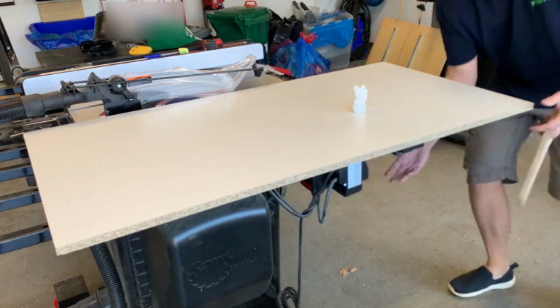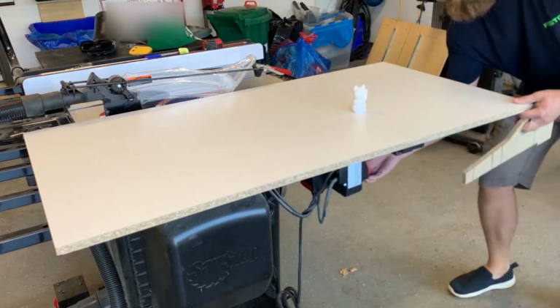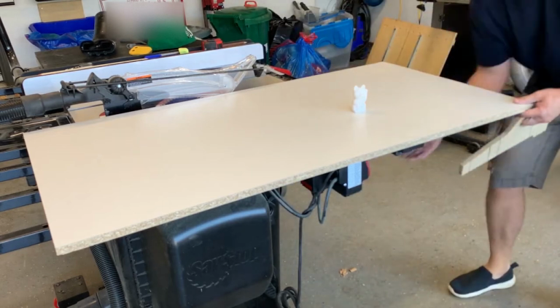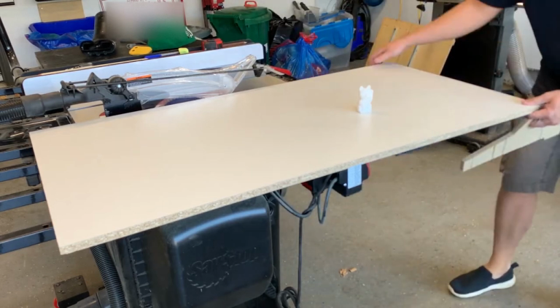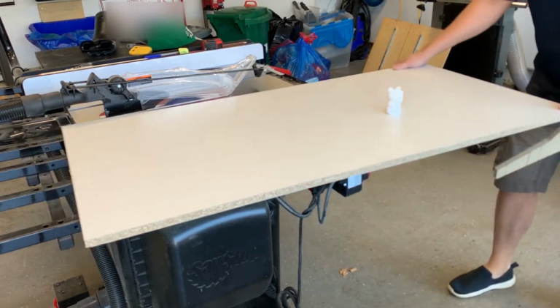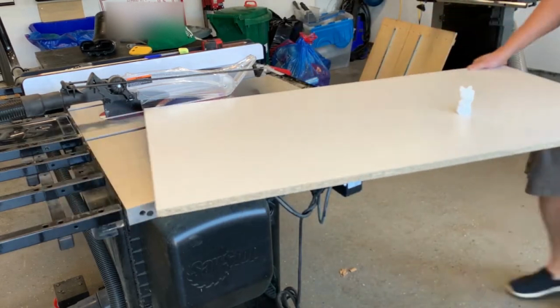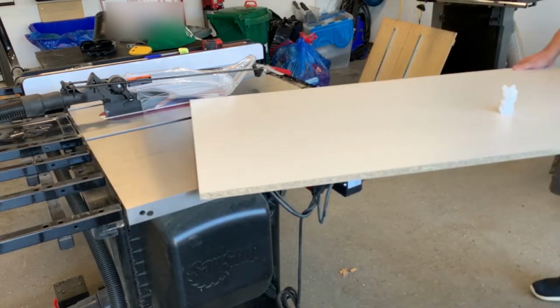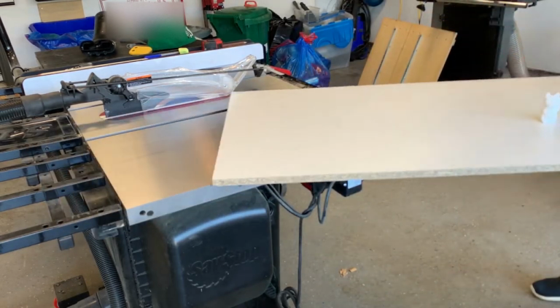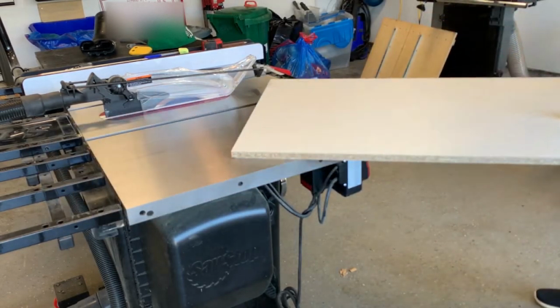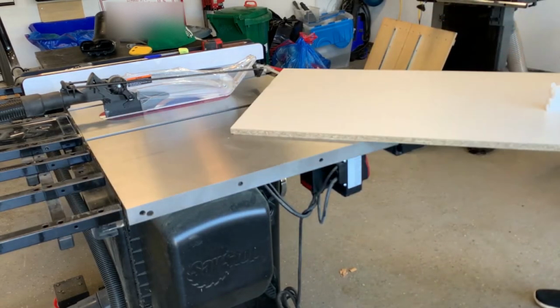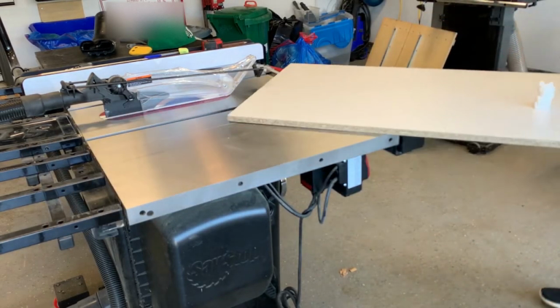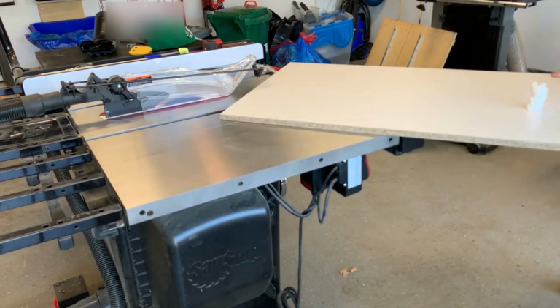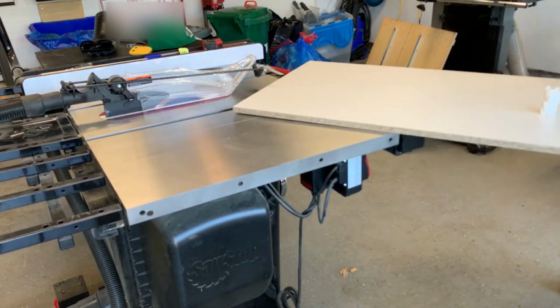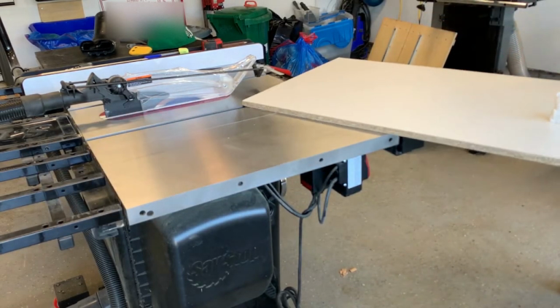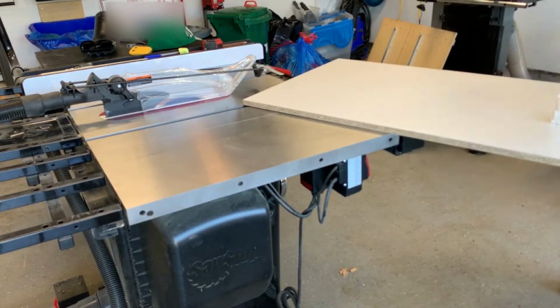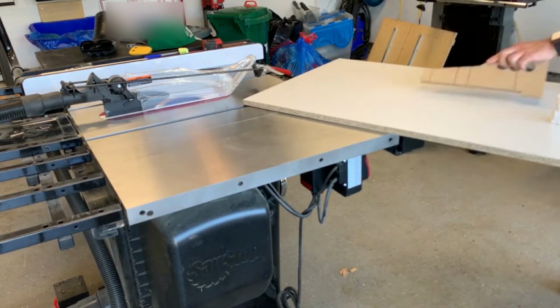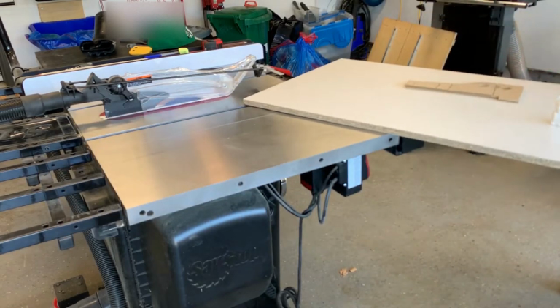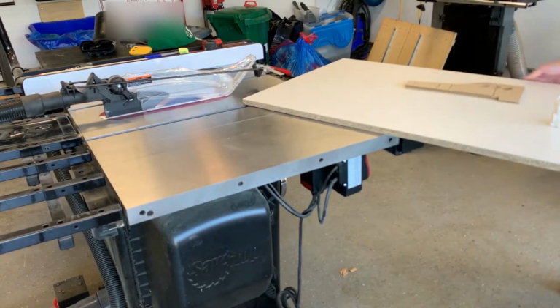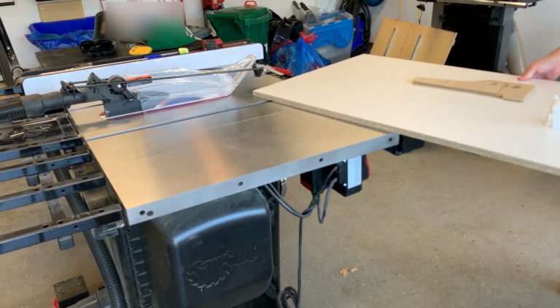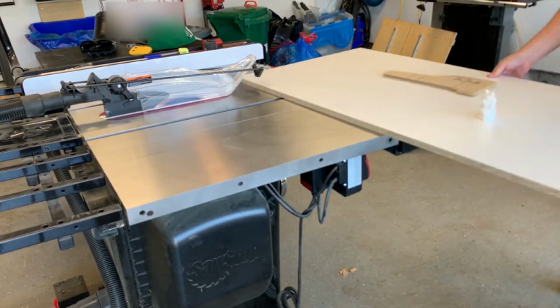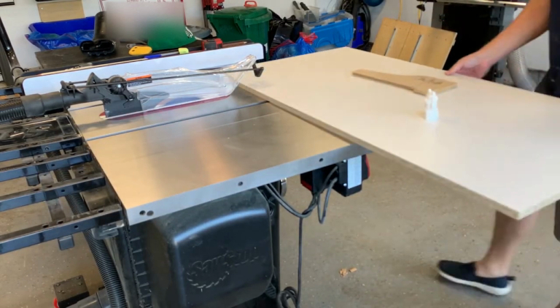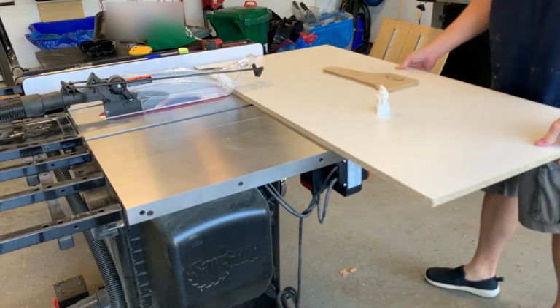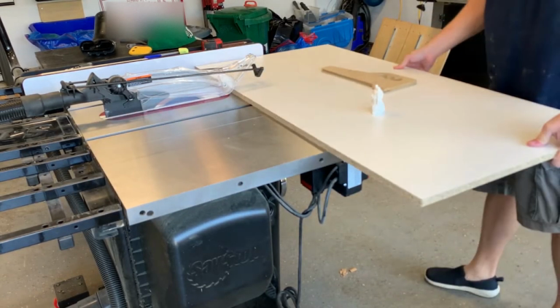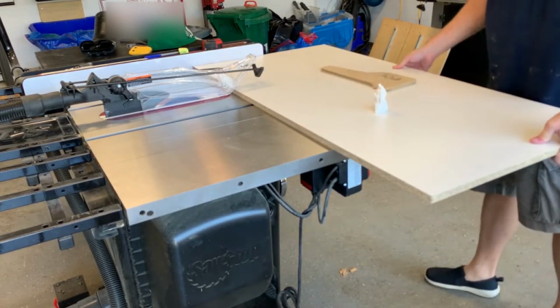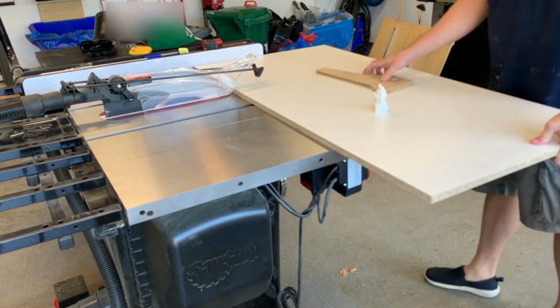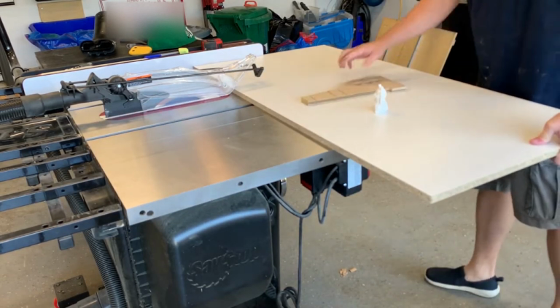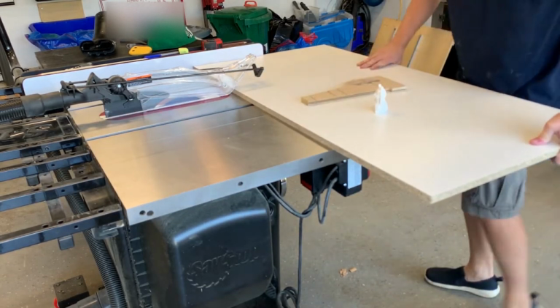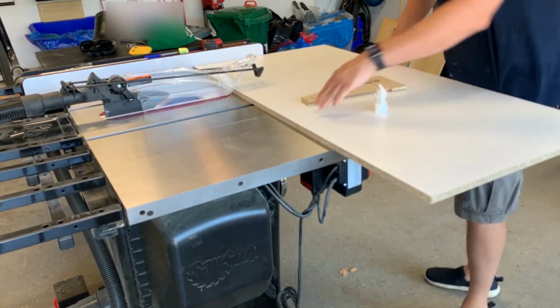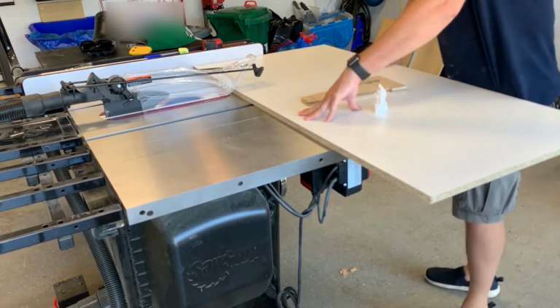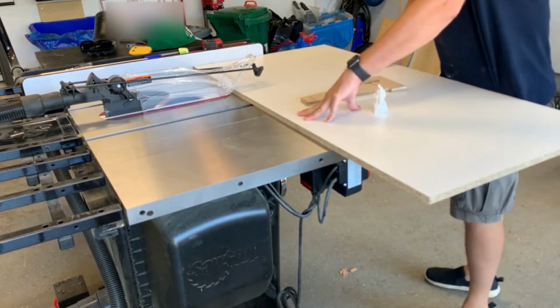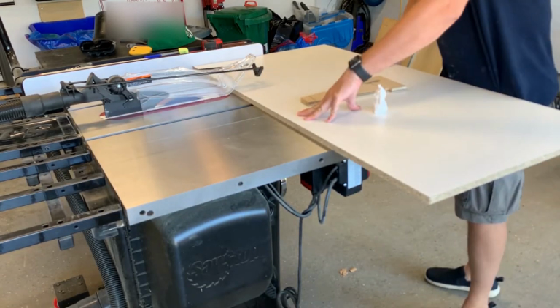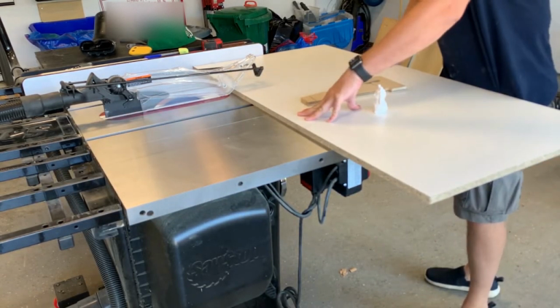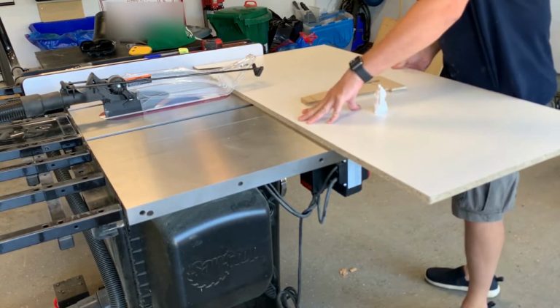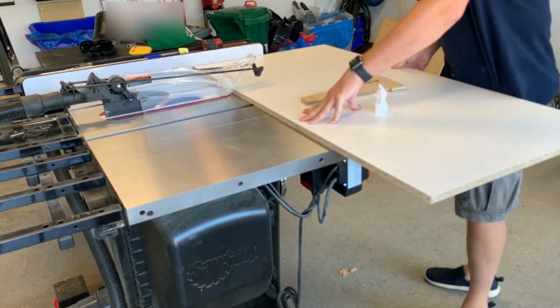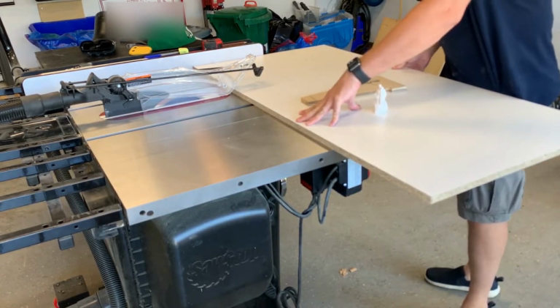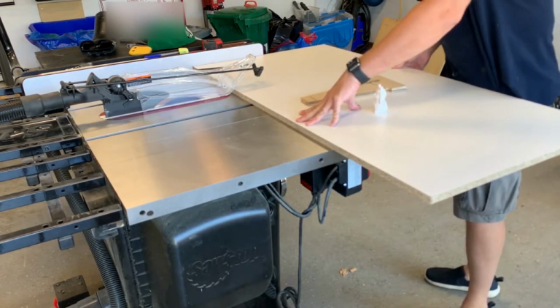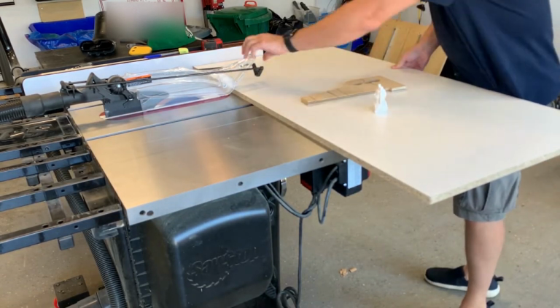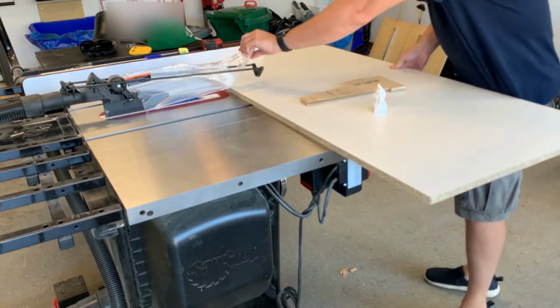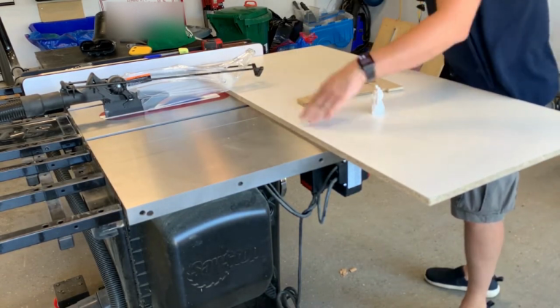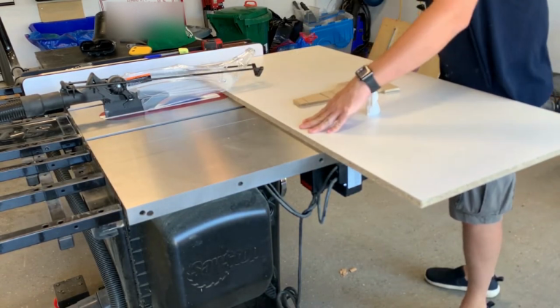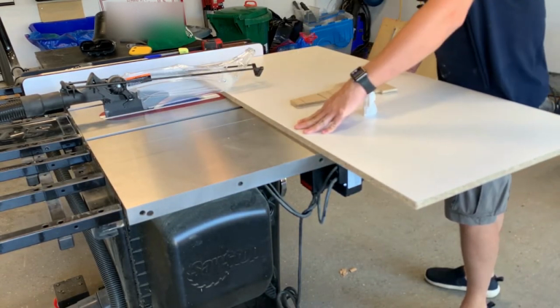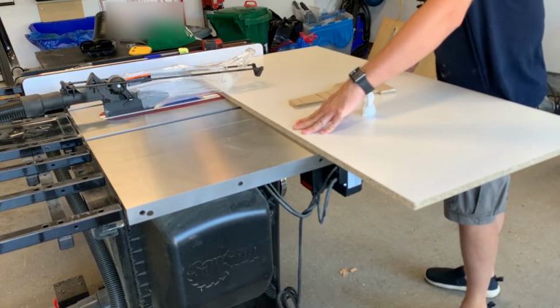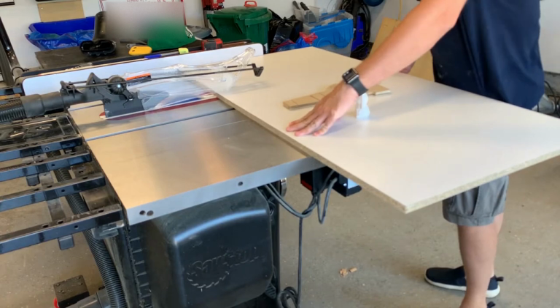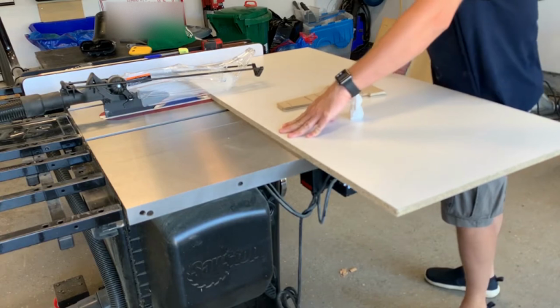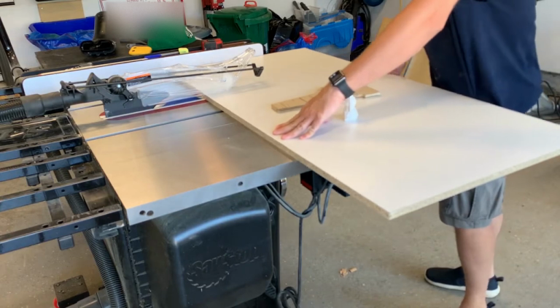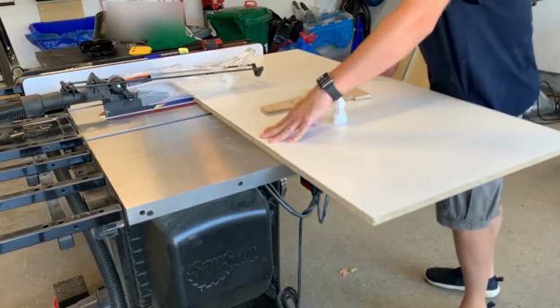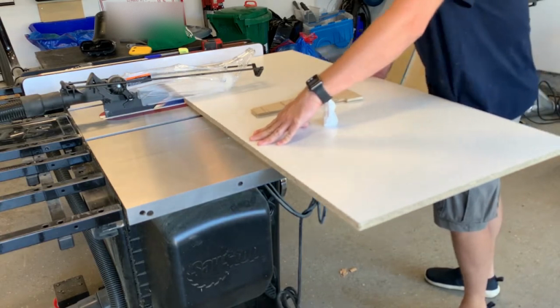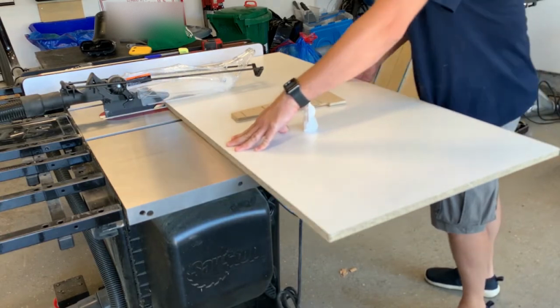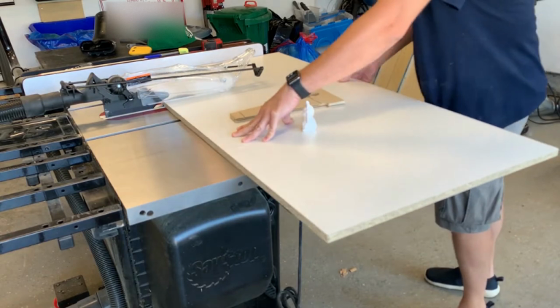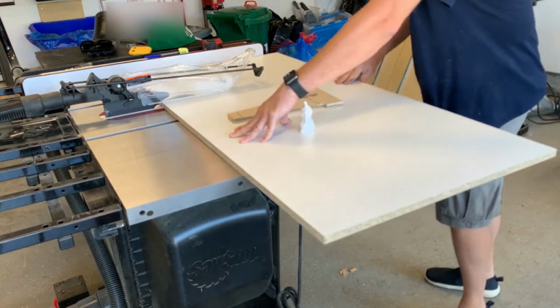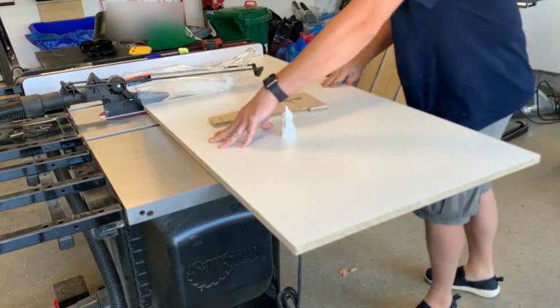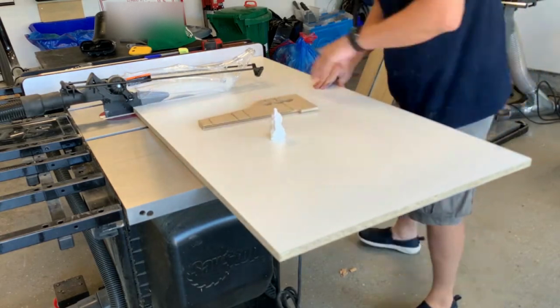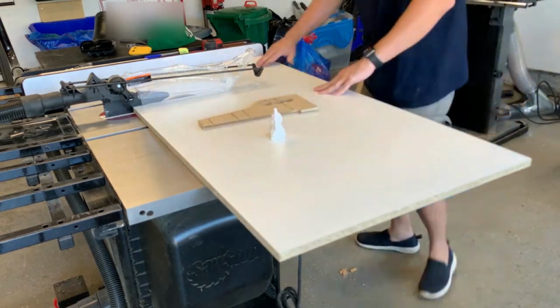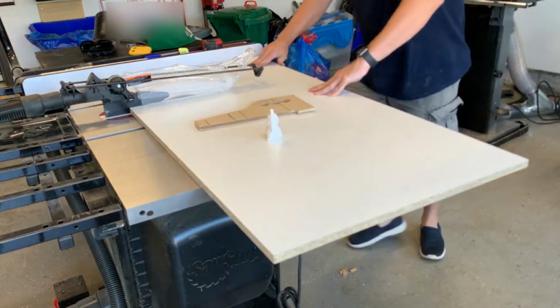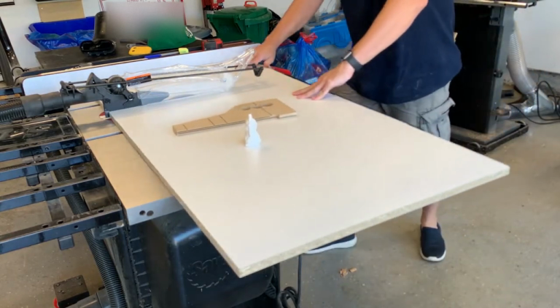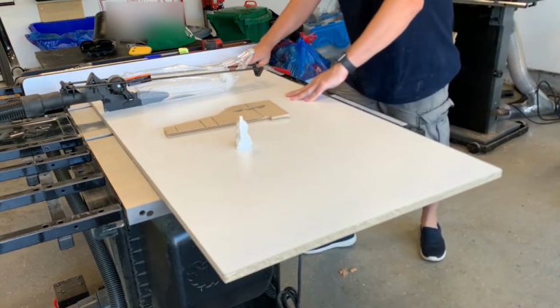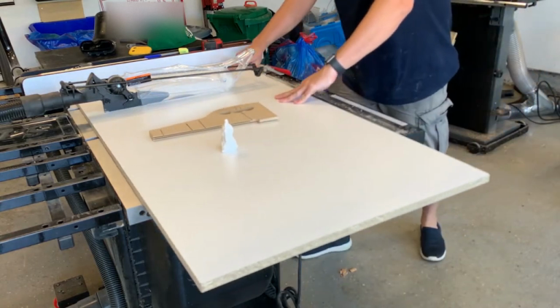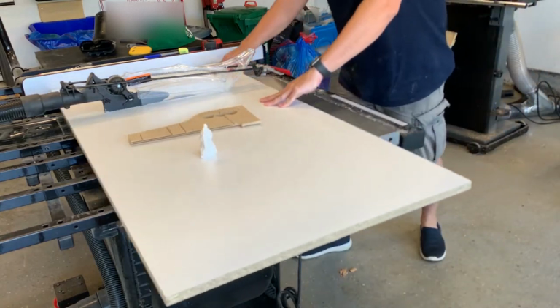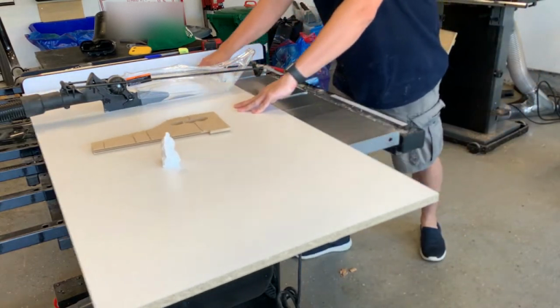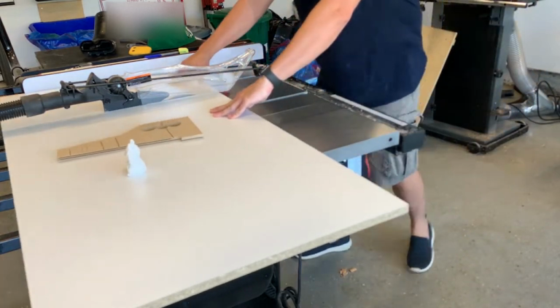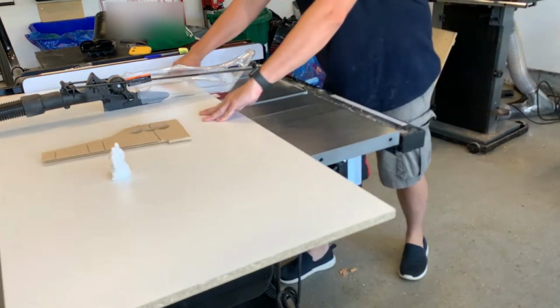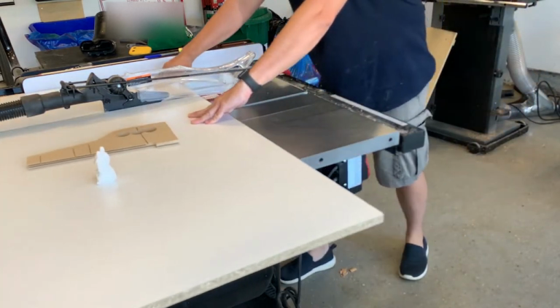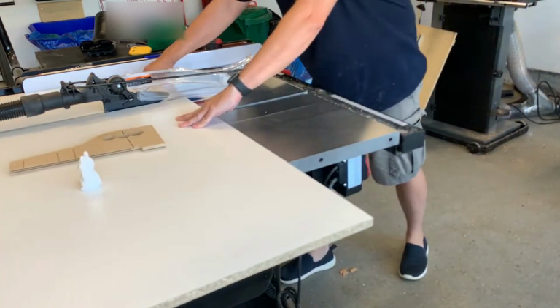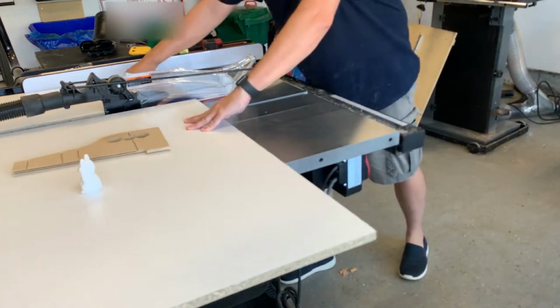In this video I'm going to show you how I make one of my favorite projects. It's an epoxy river charcuterie board with live edge wood.